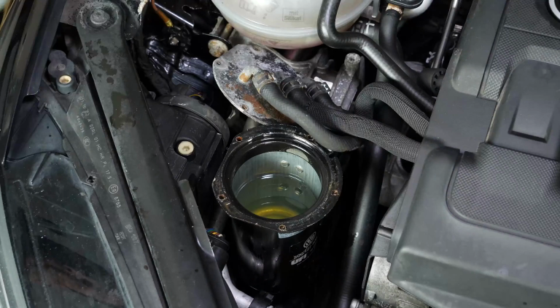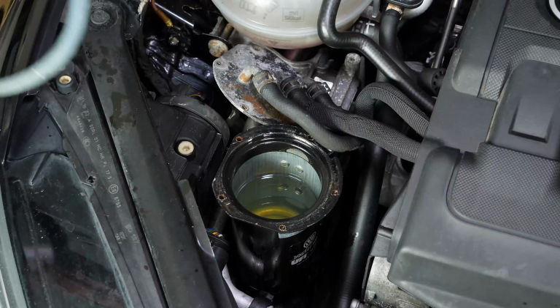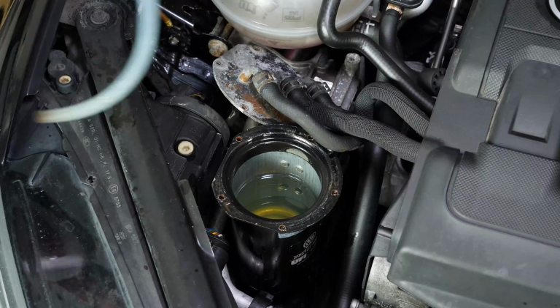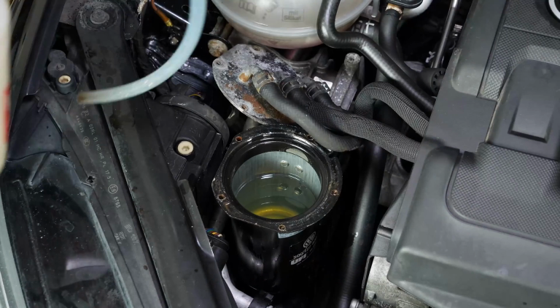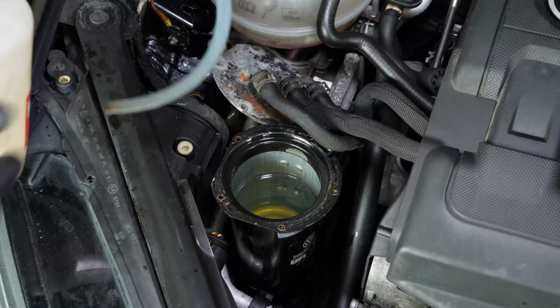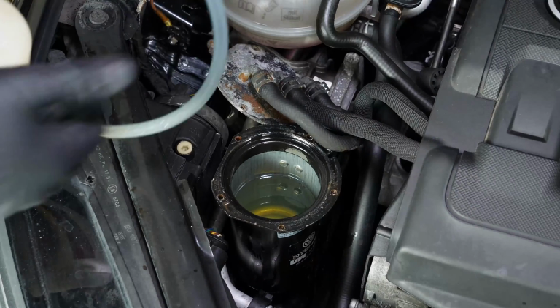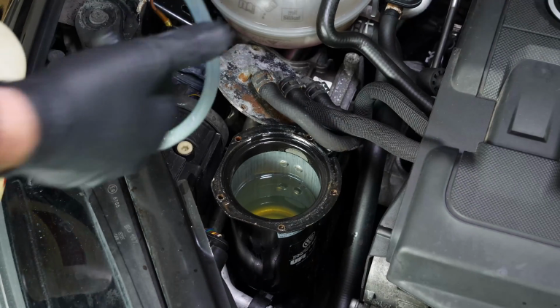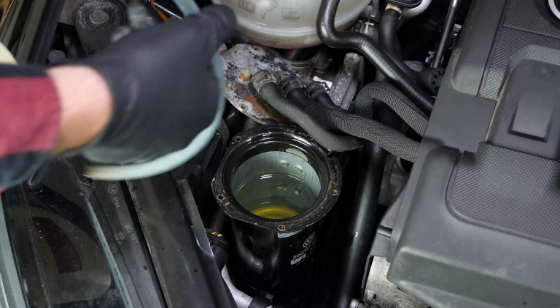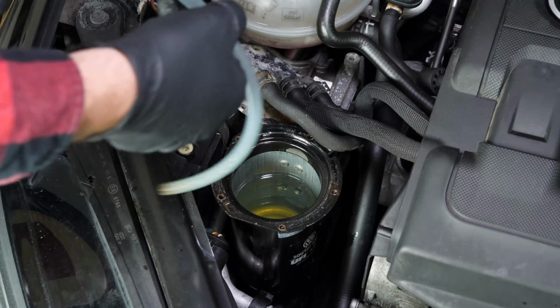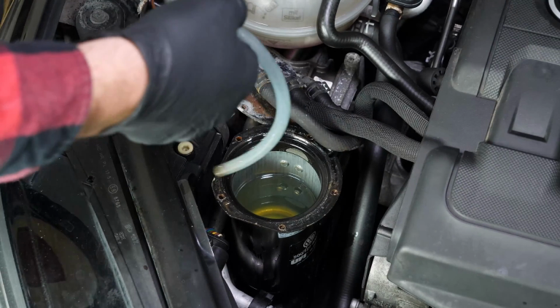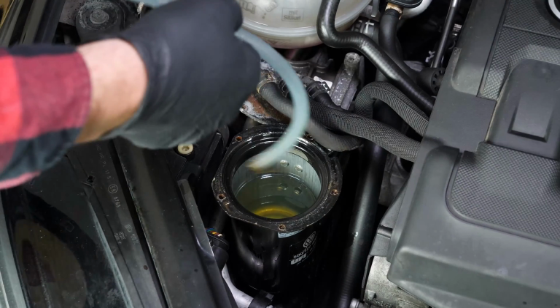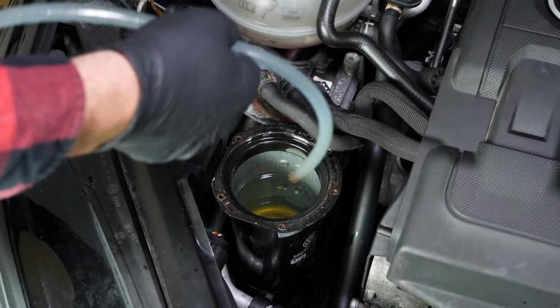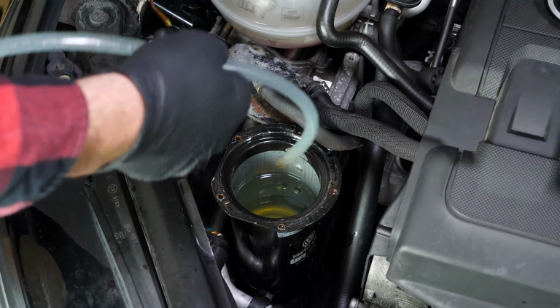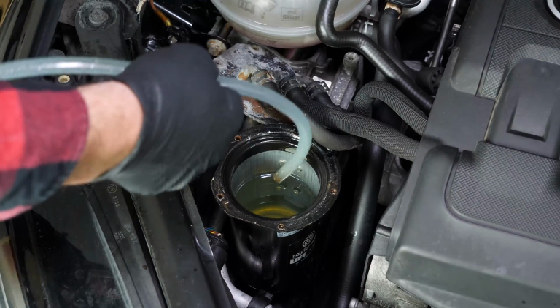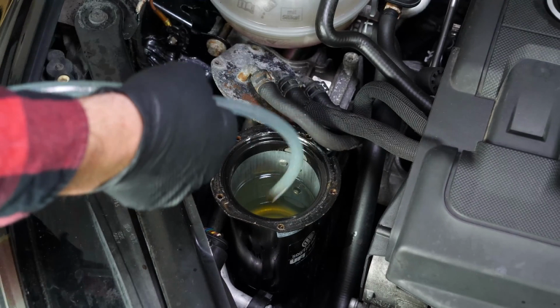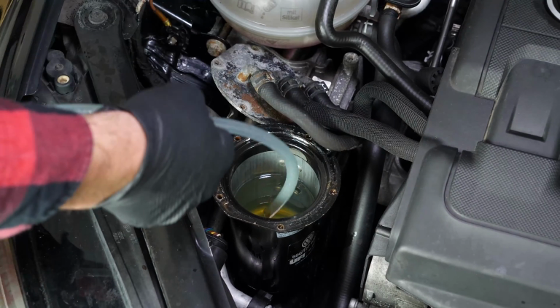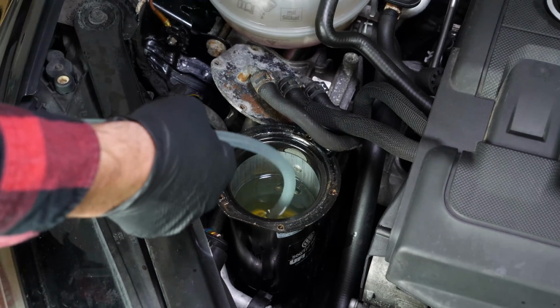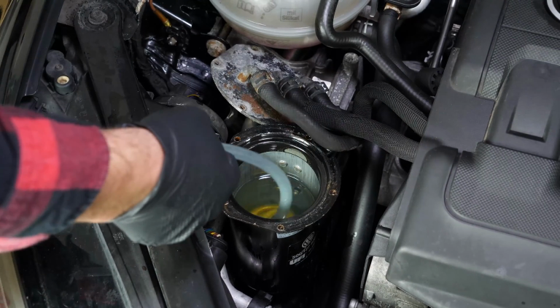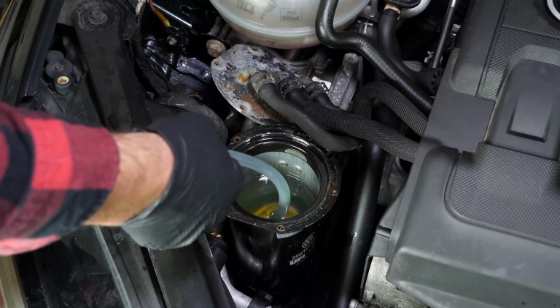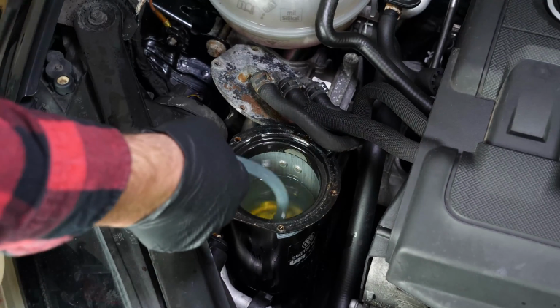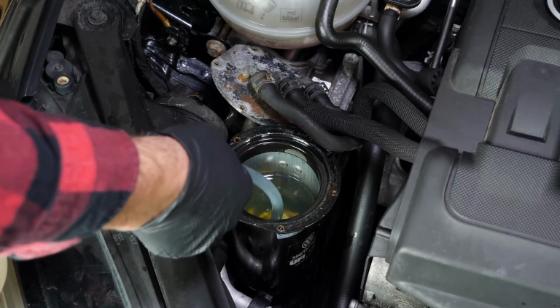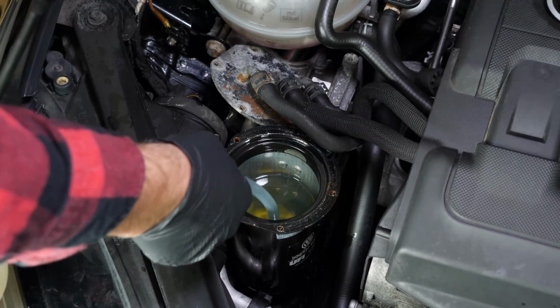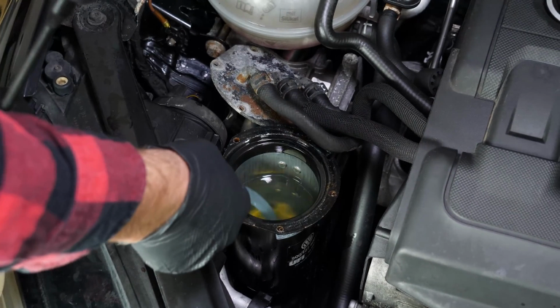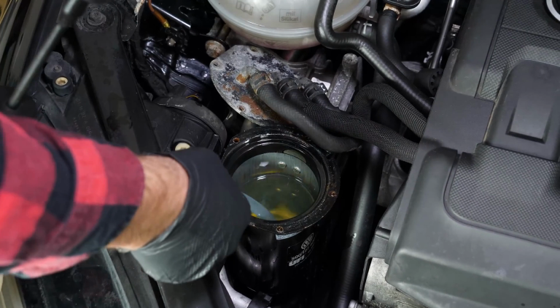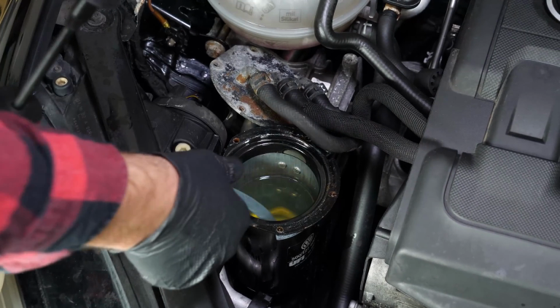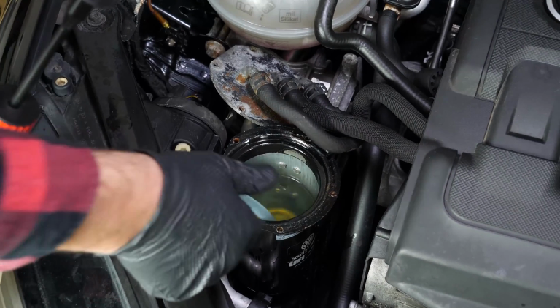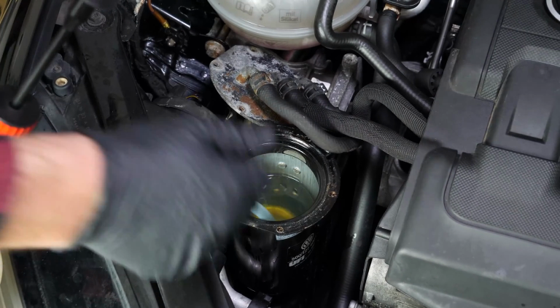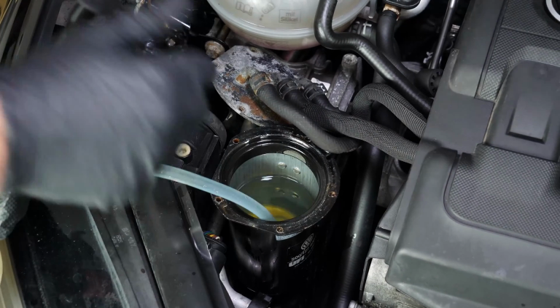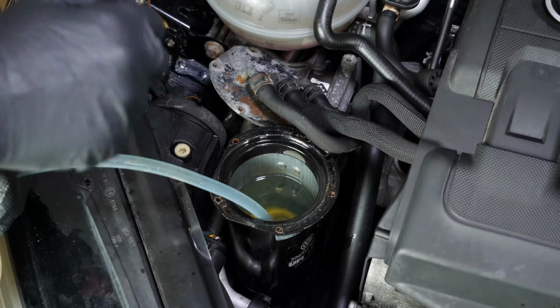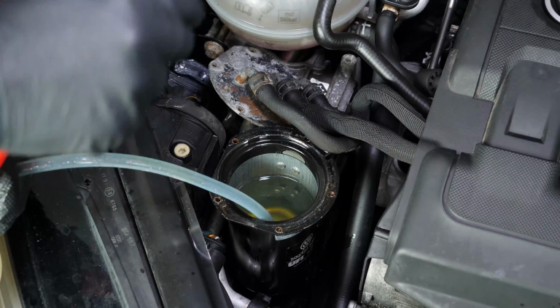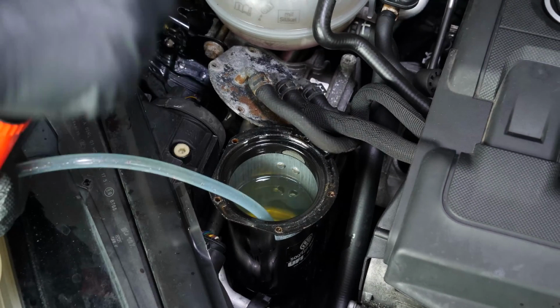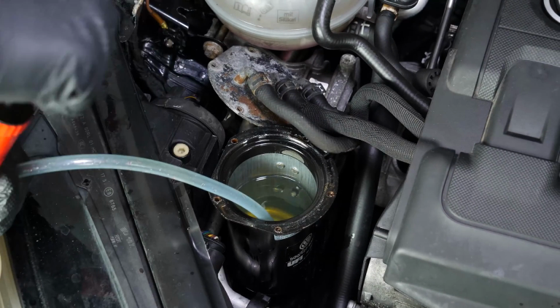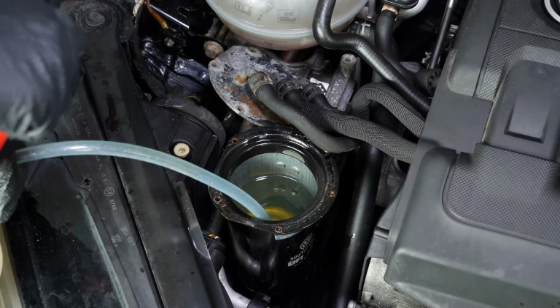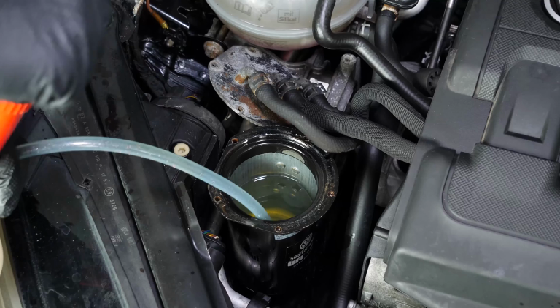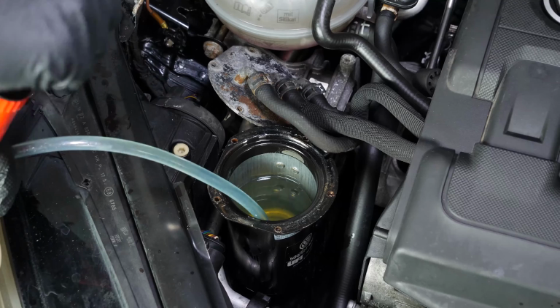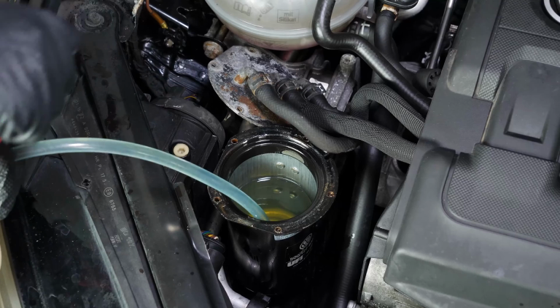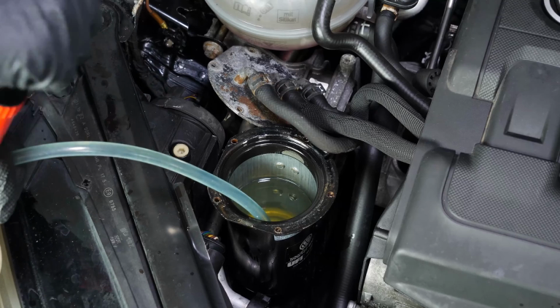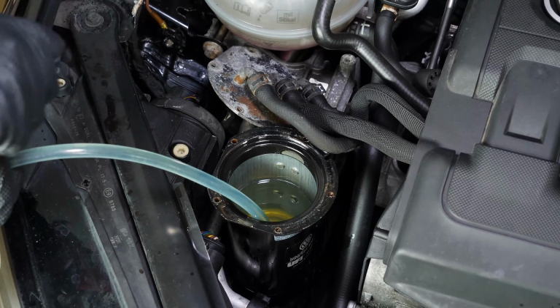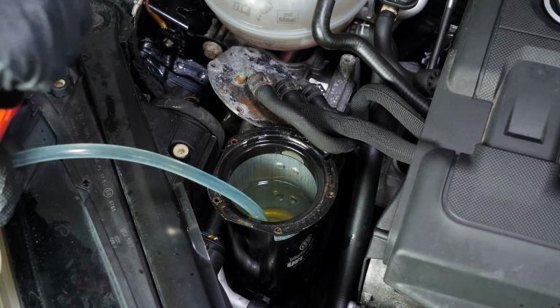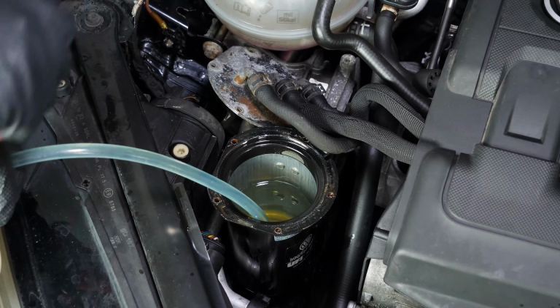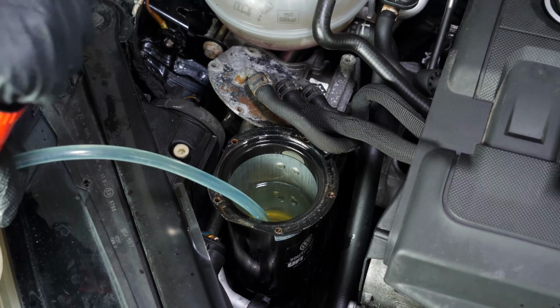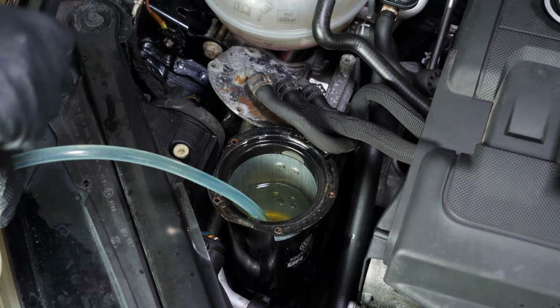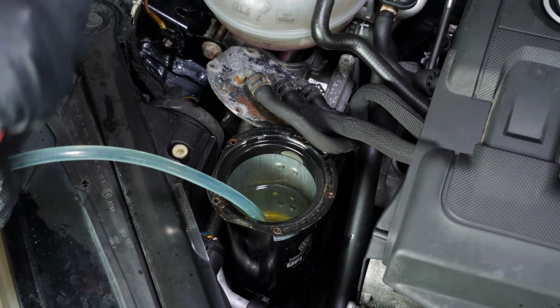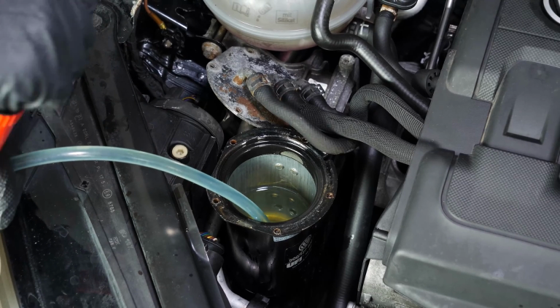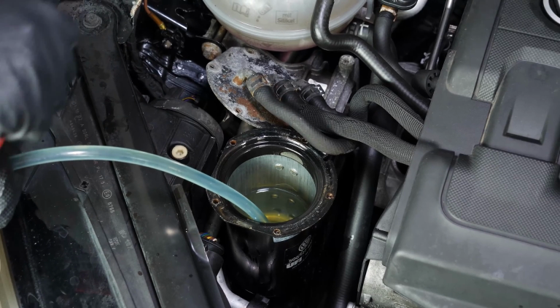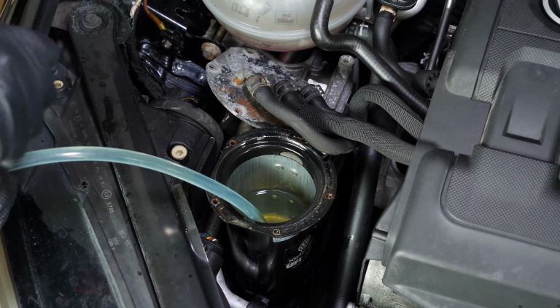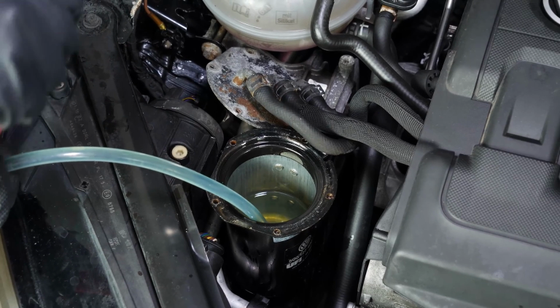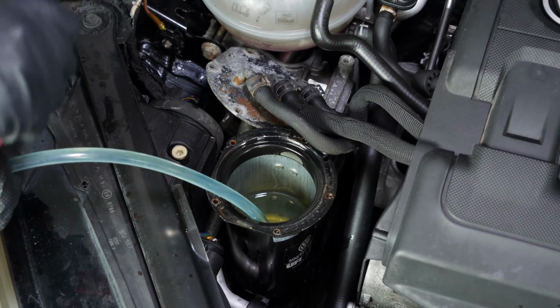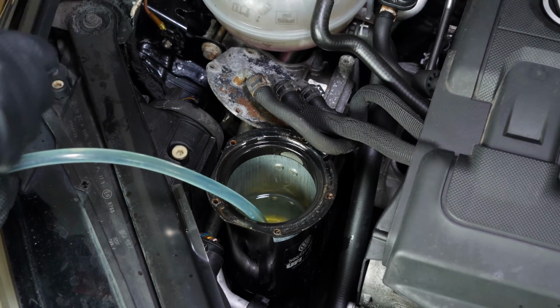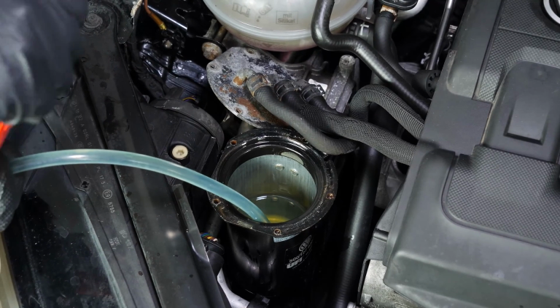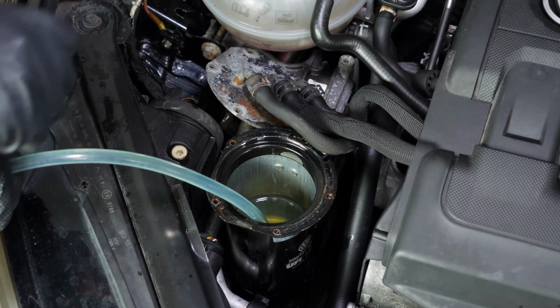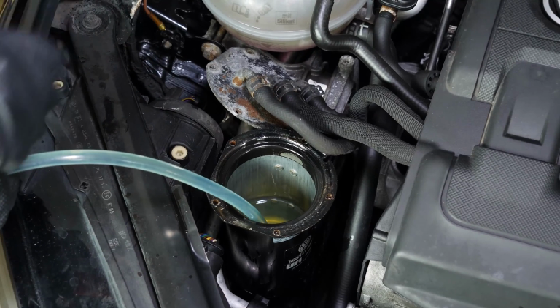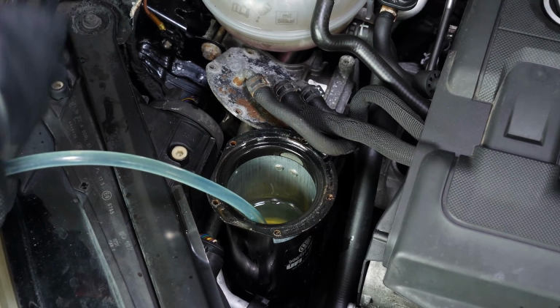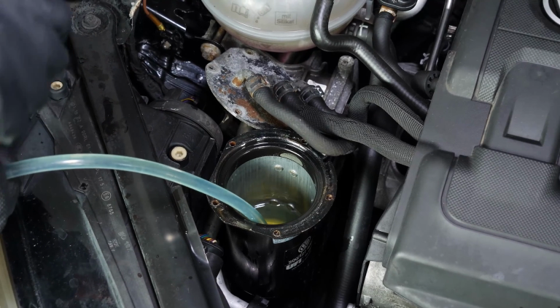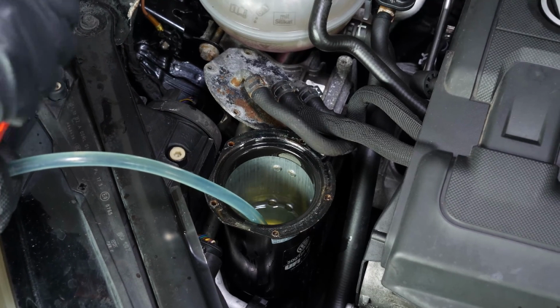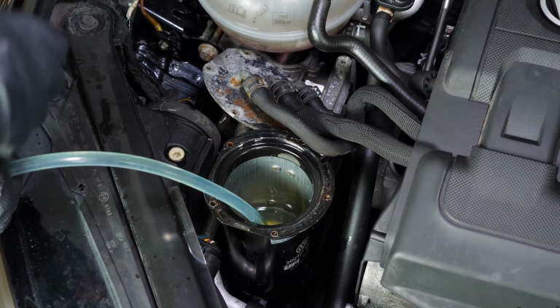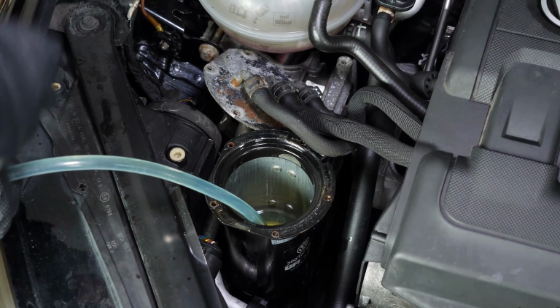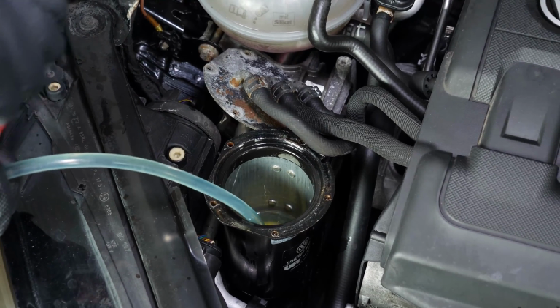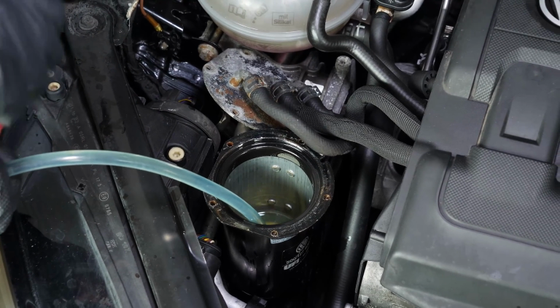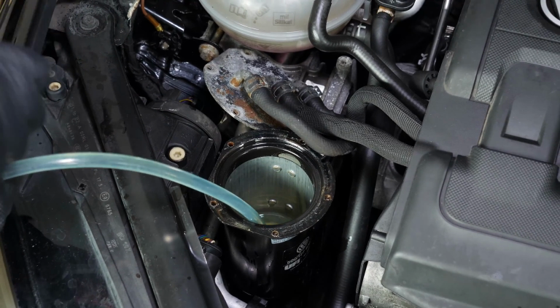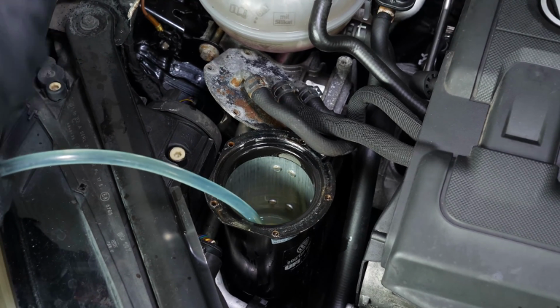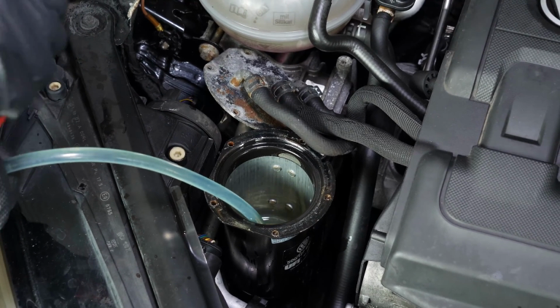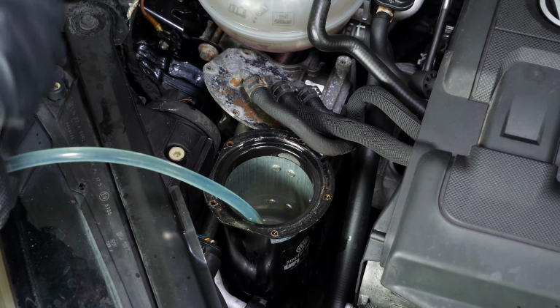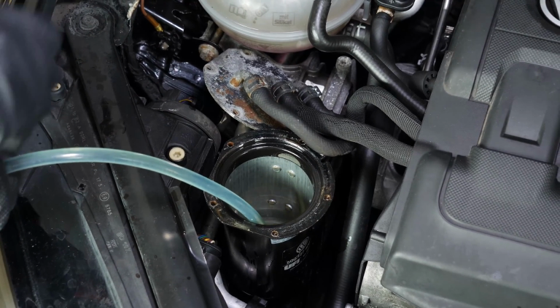You must now drain the filter. Using a syringe or a hoovering tool, remove the diesel so that you can completely clean the flange with a paper towel.